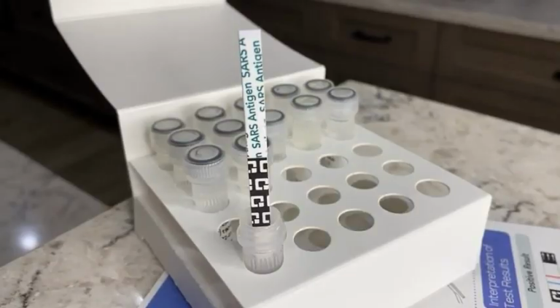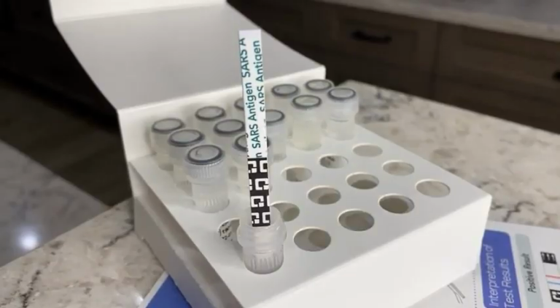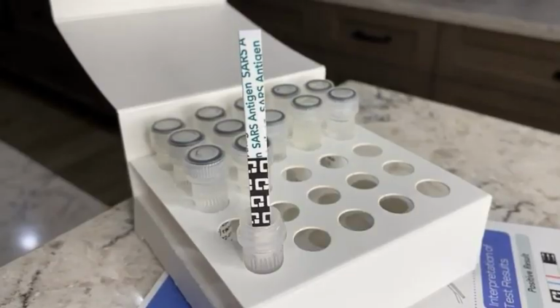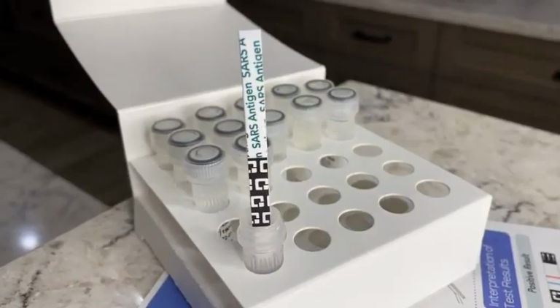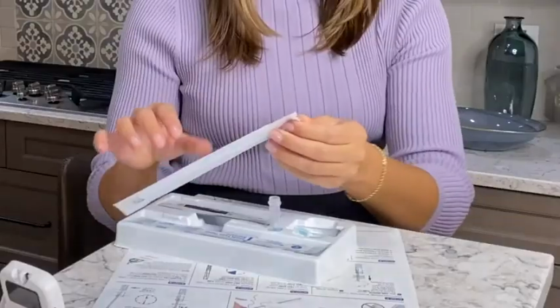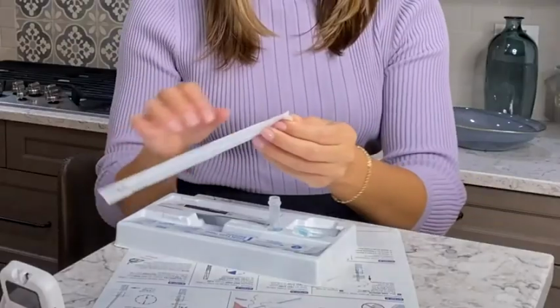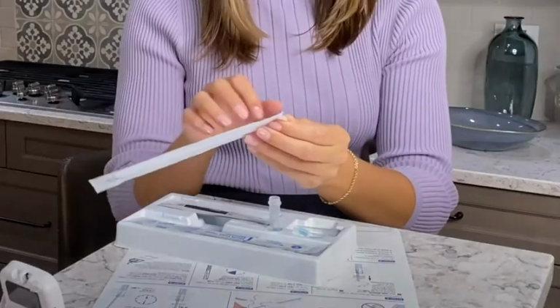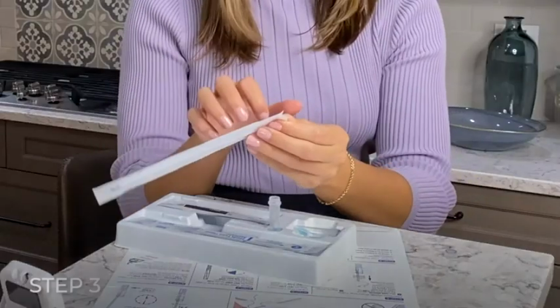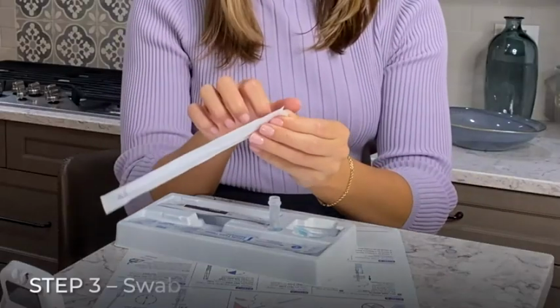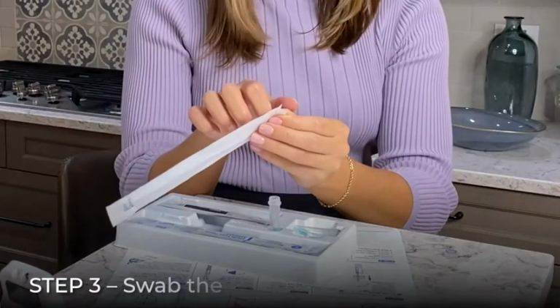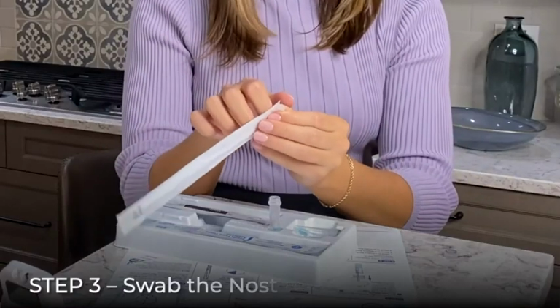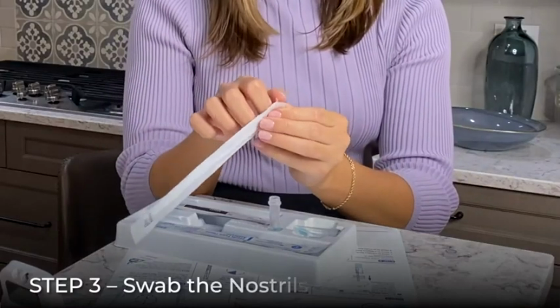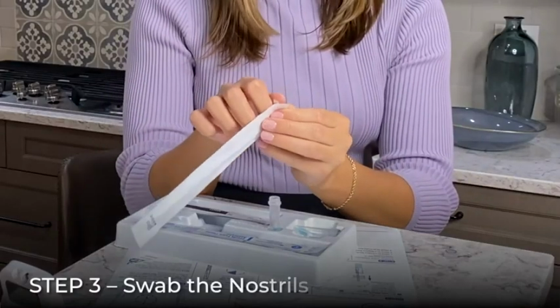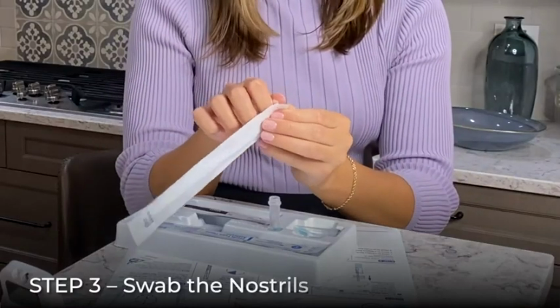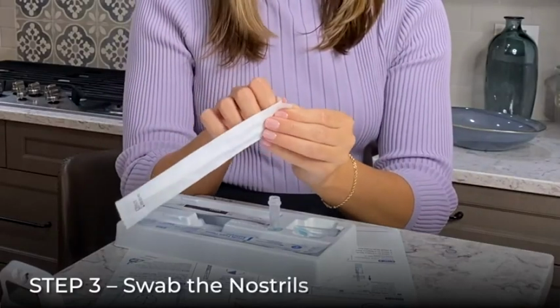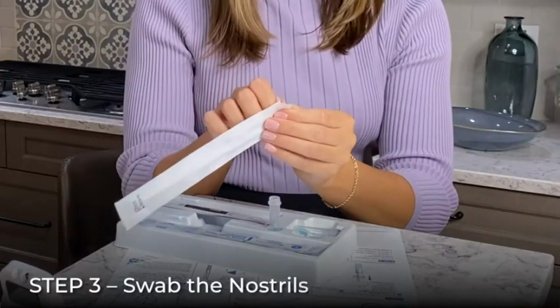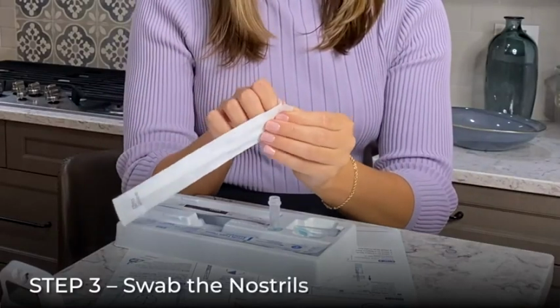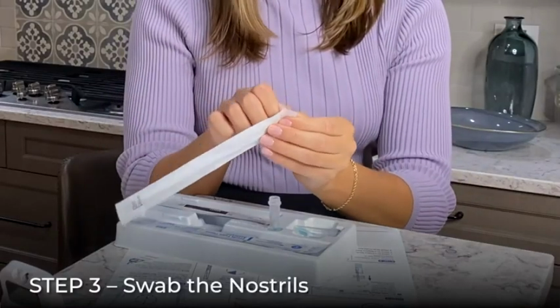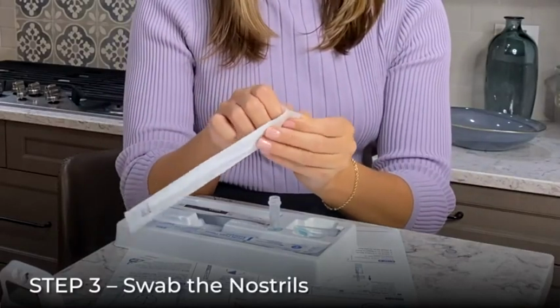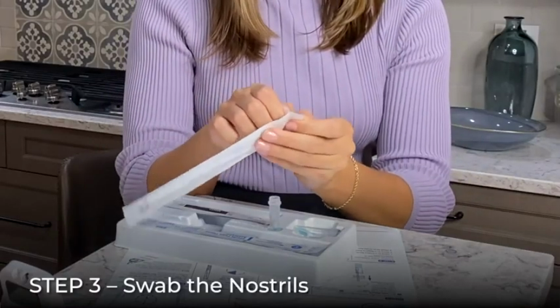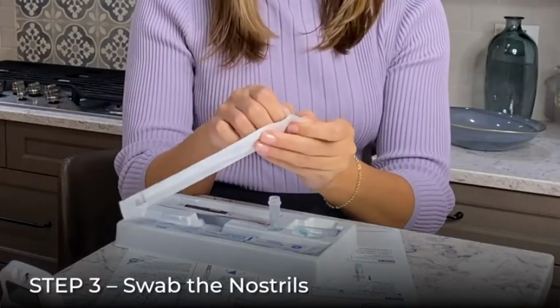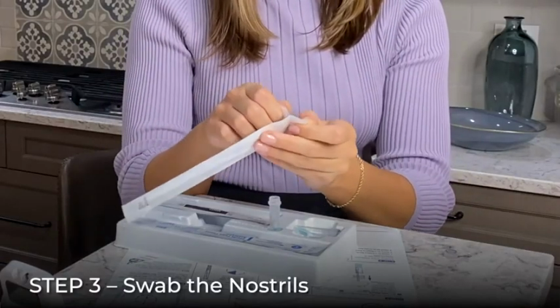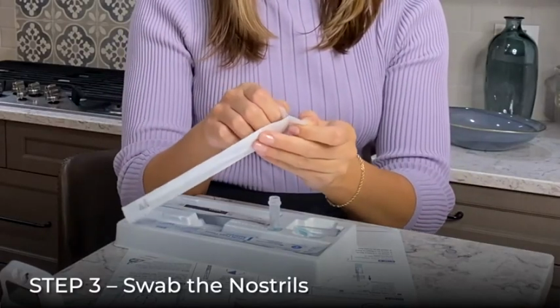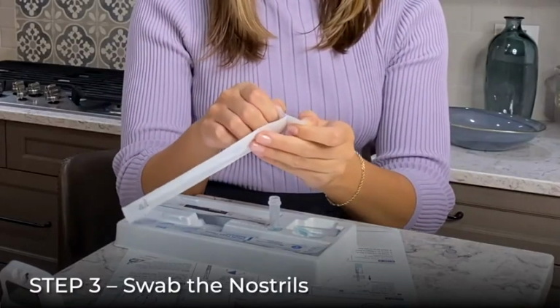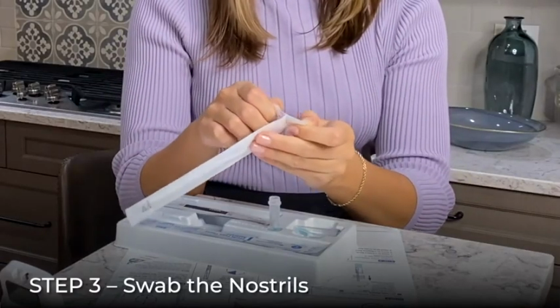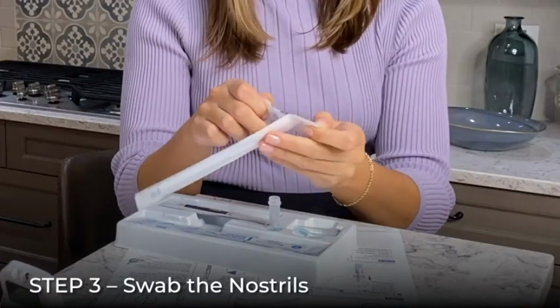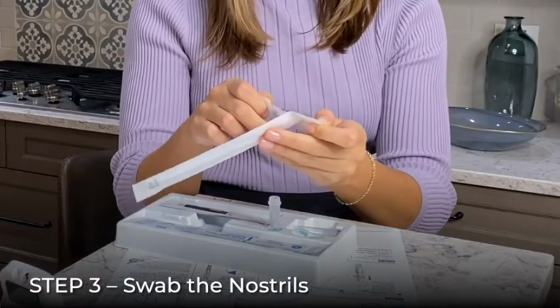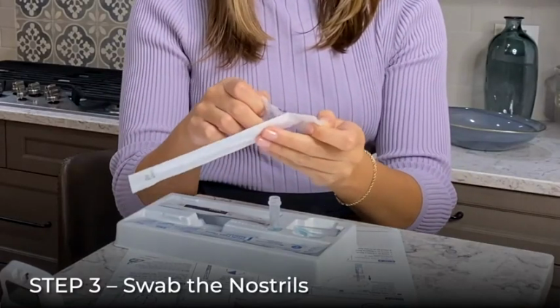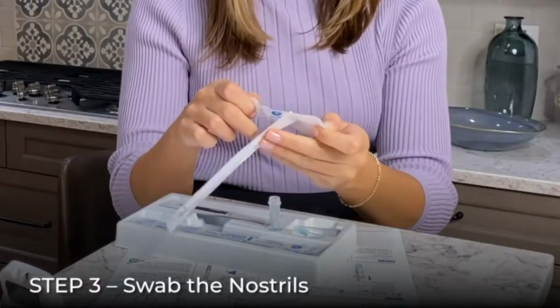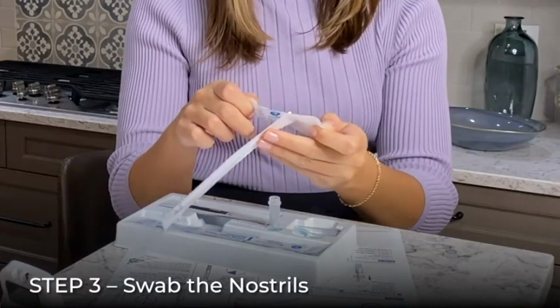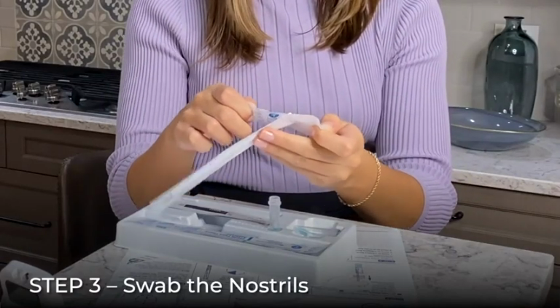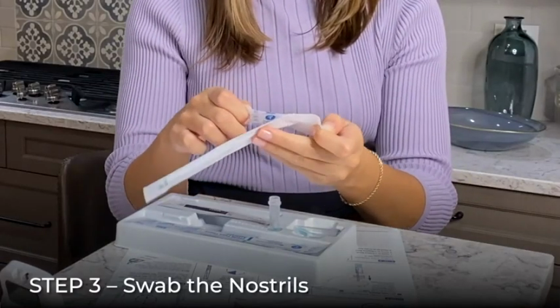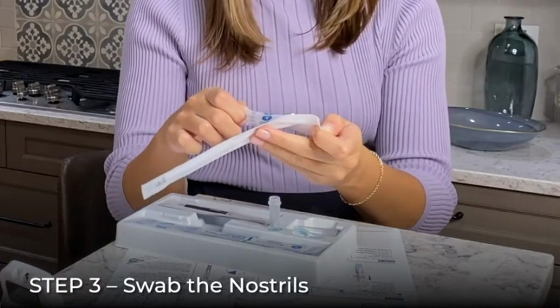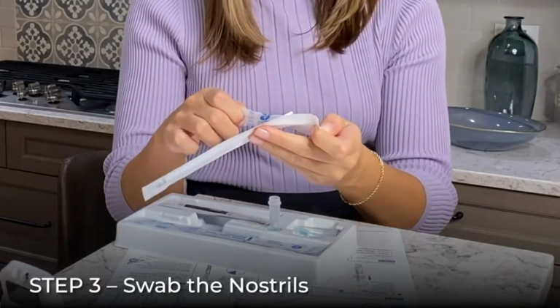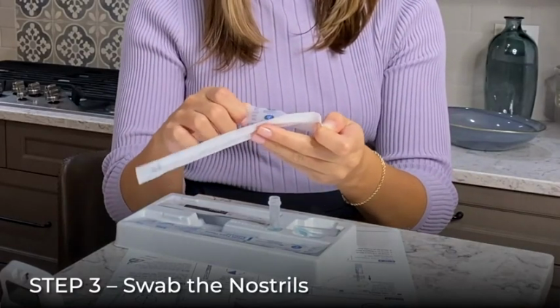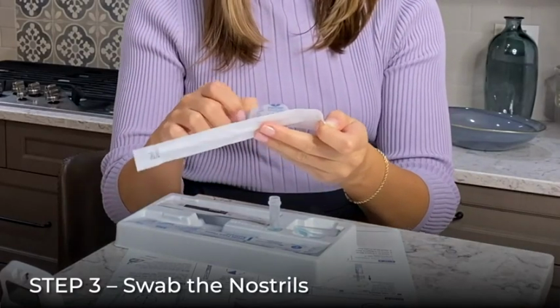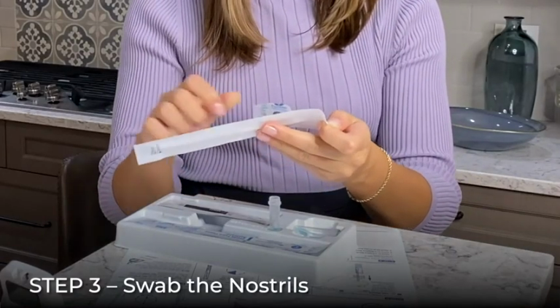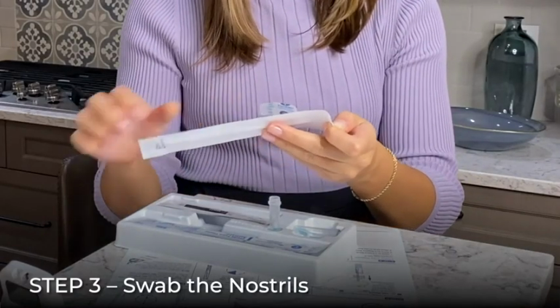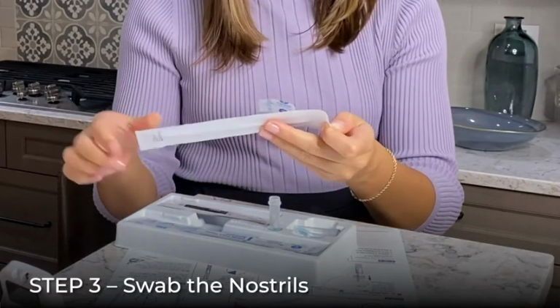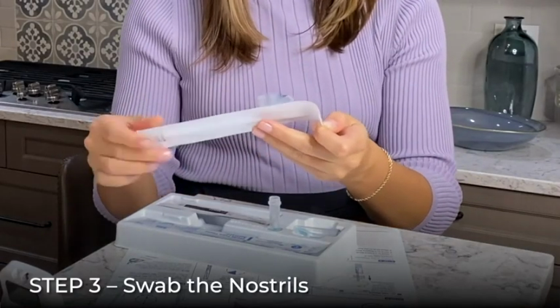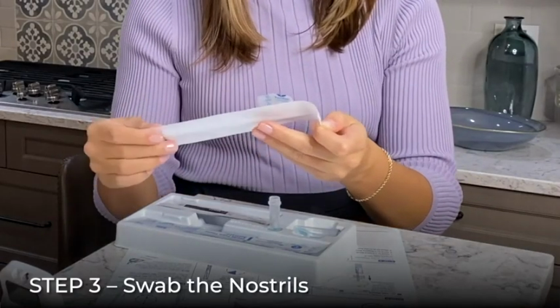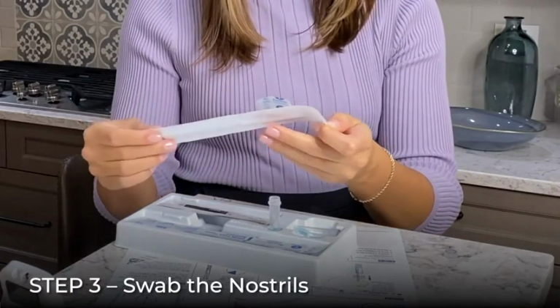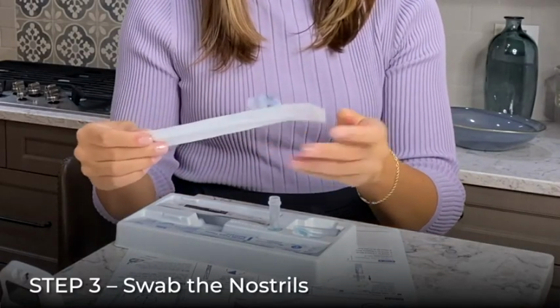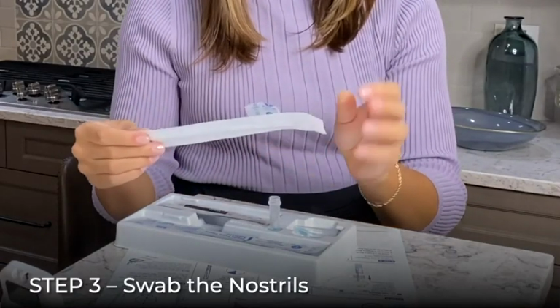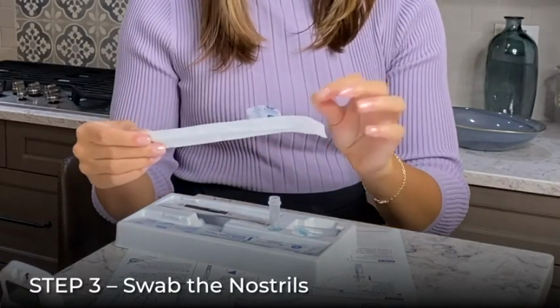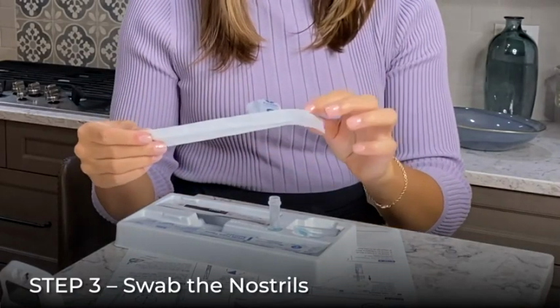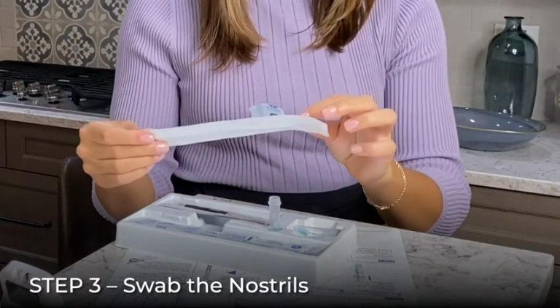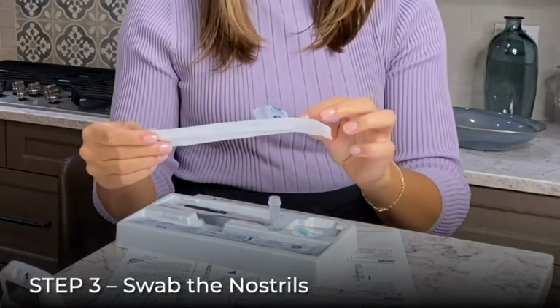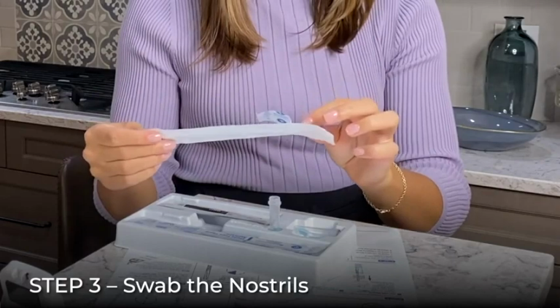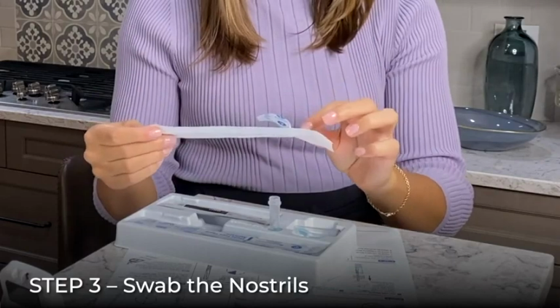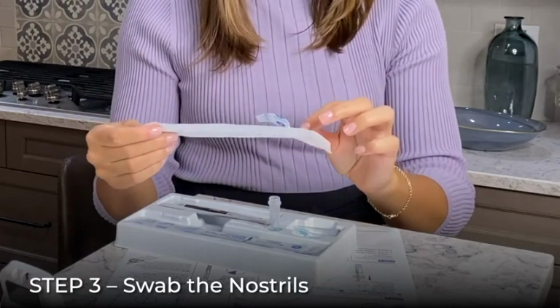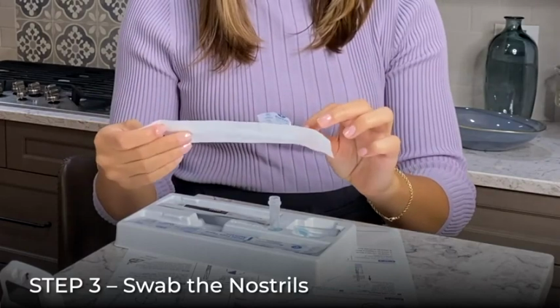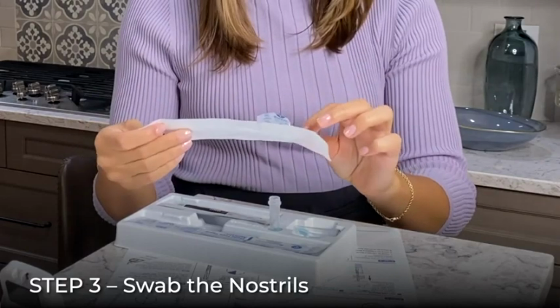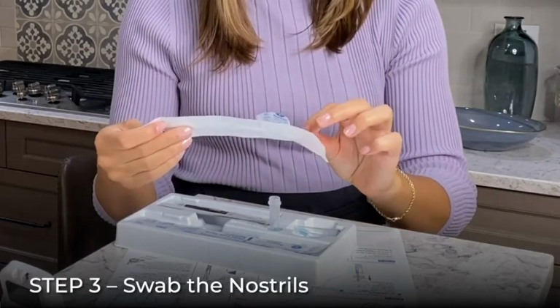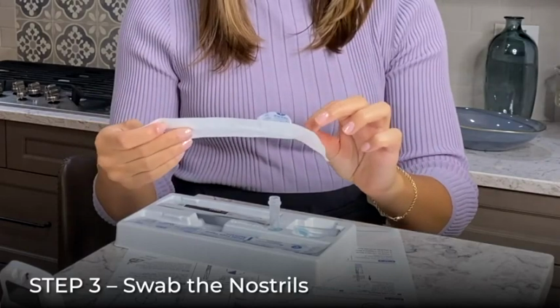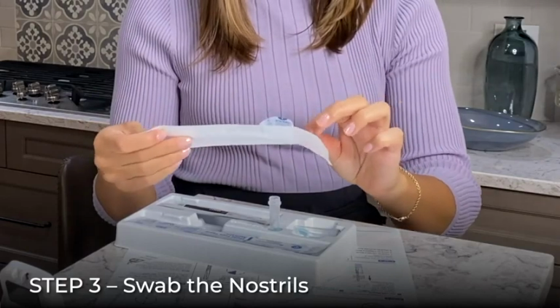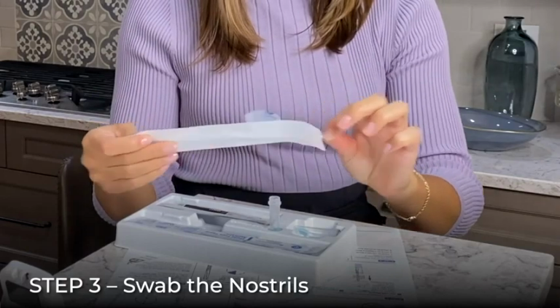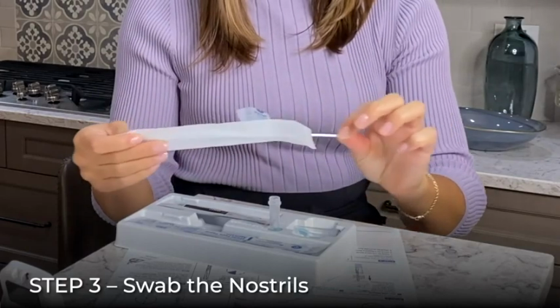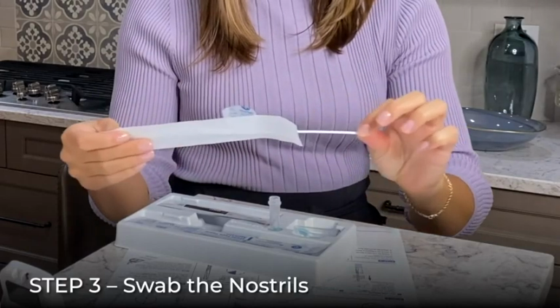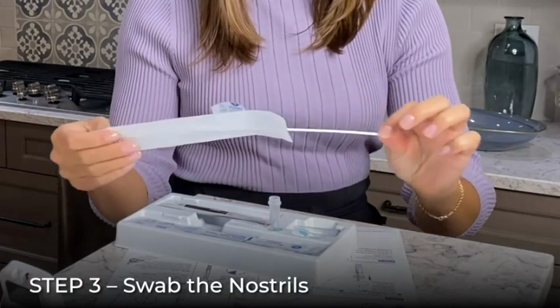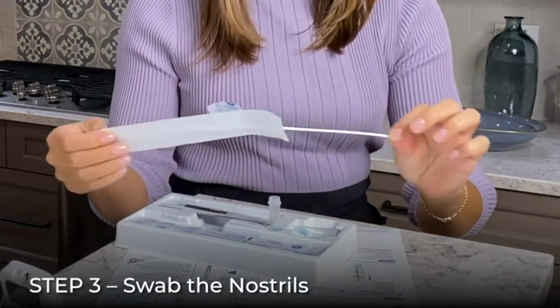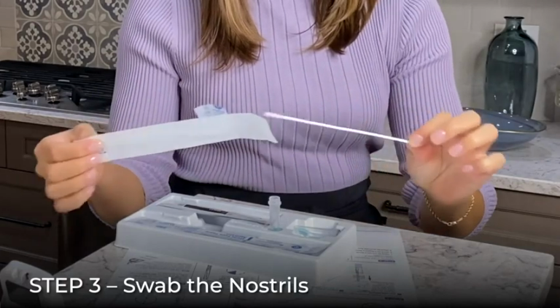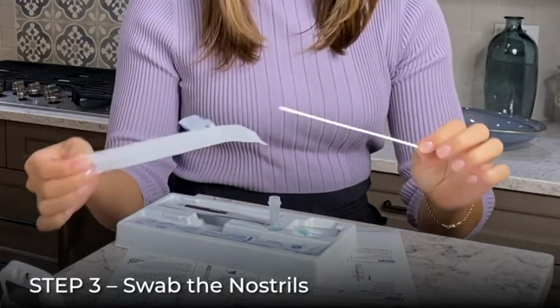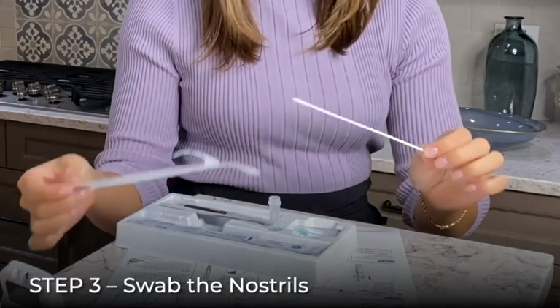Open the nasal swab by peeling open the wrapper and removing the swab by the handle. Be careful not to touch the swab head.